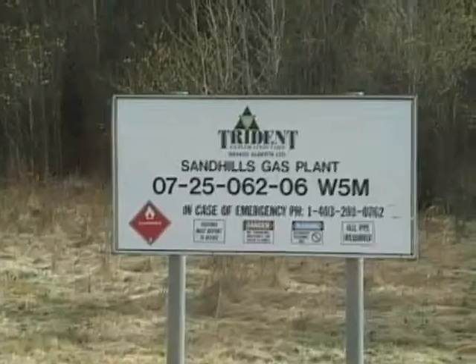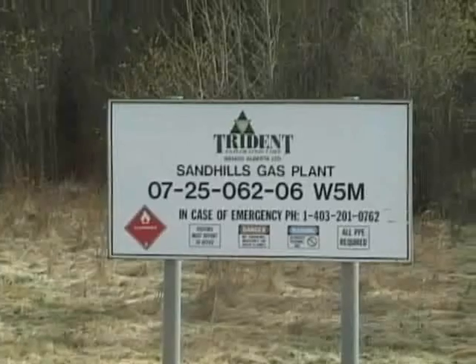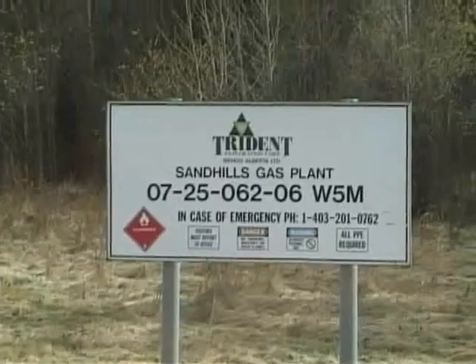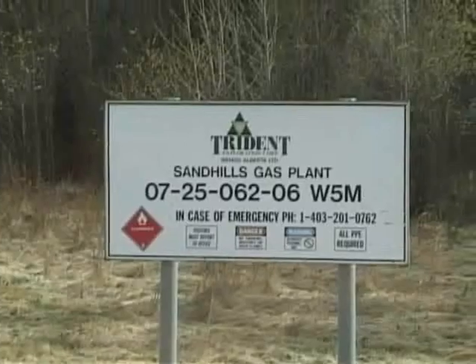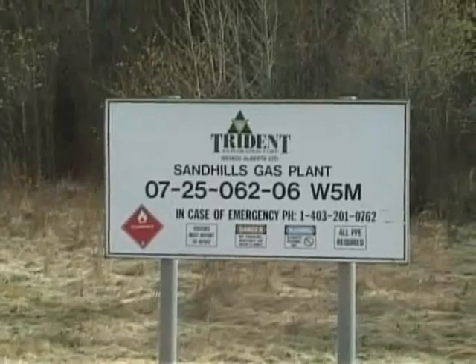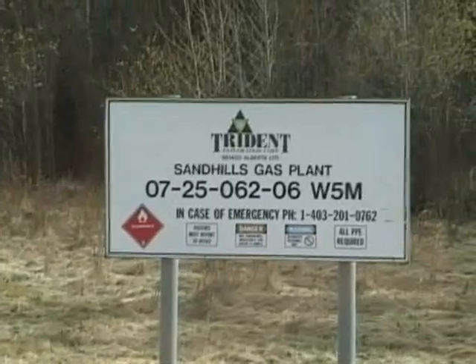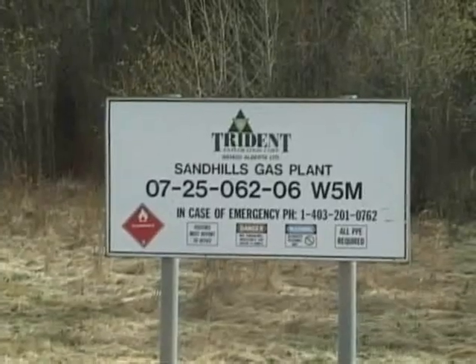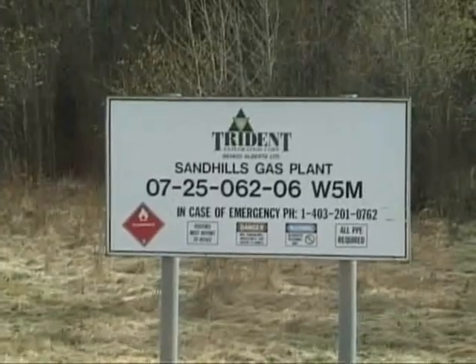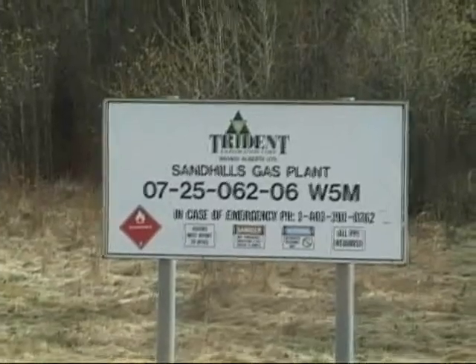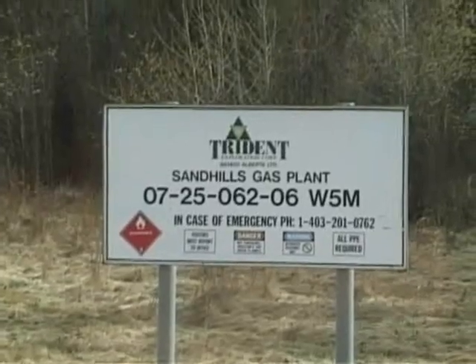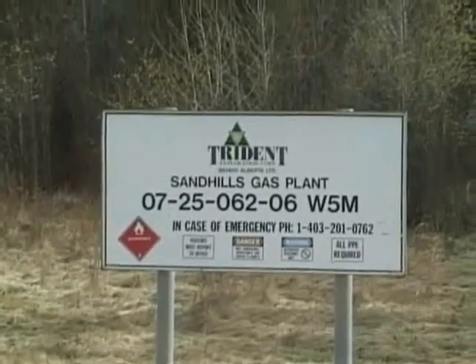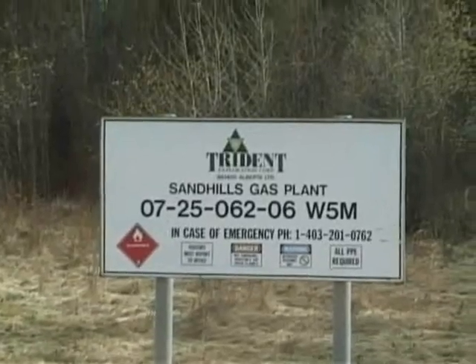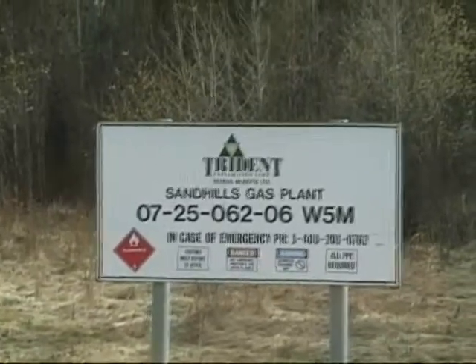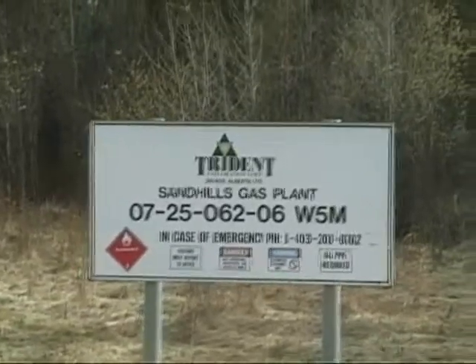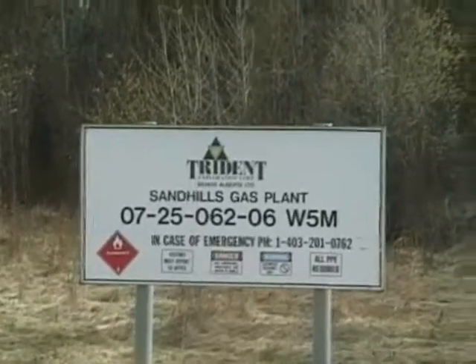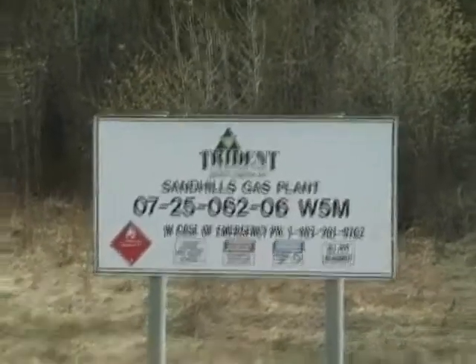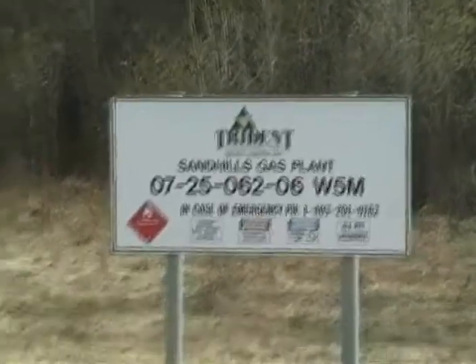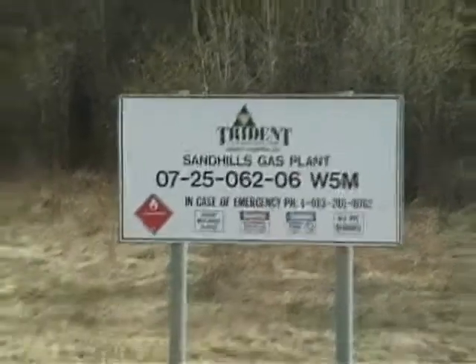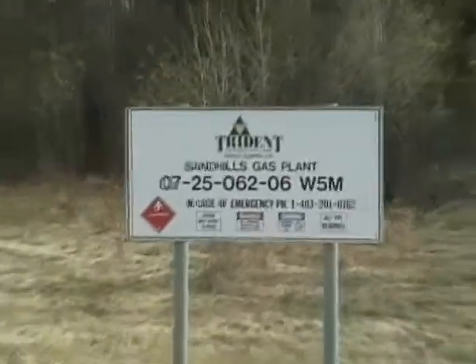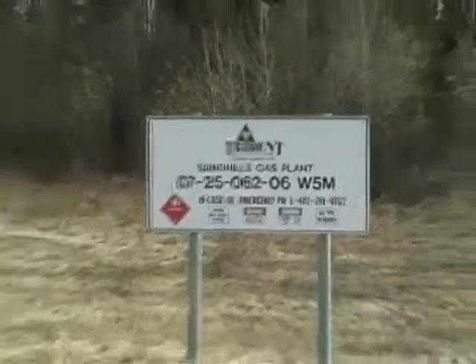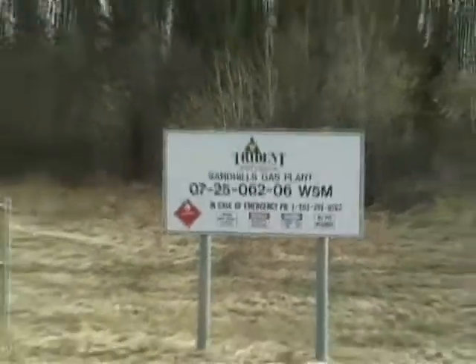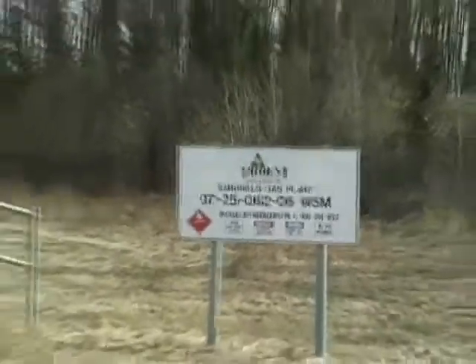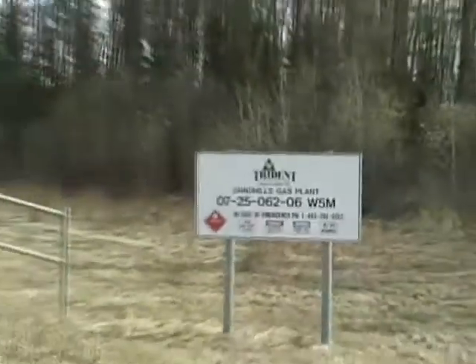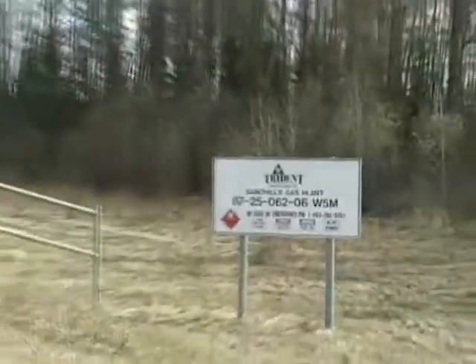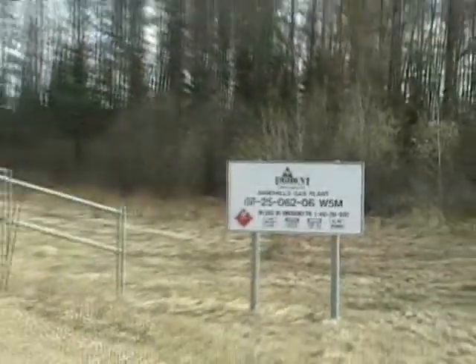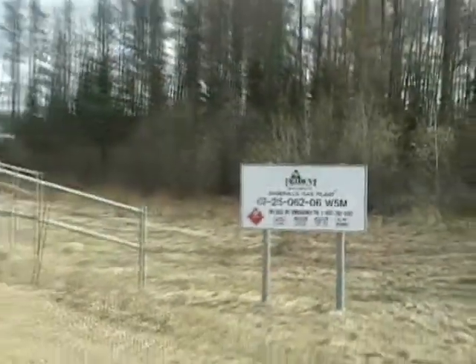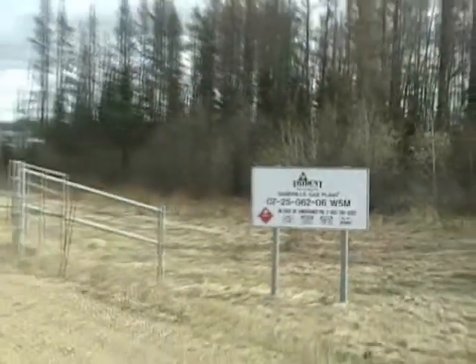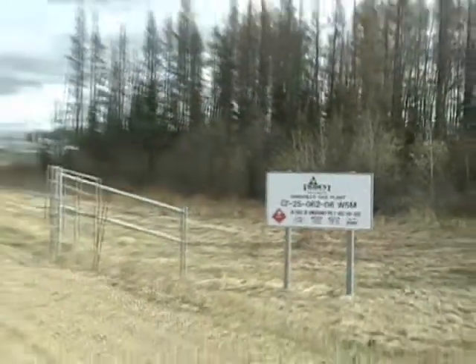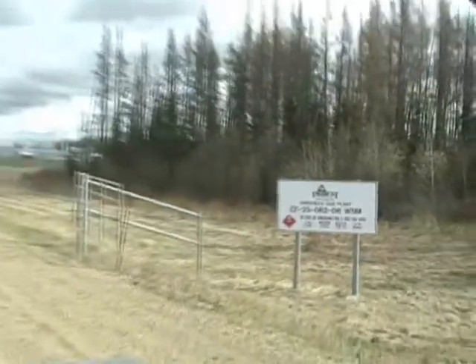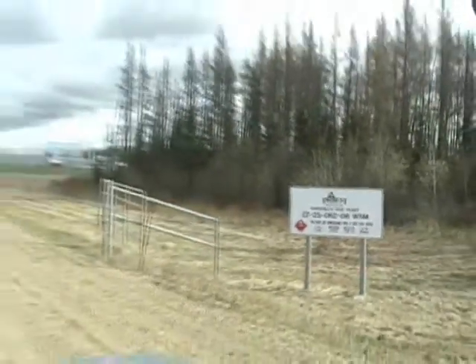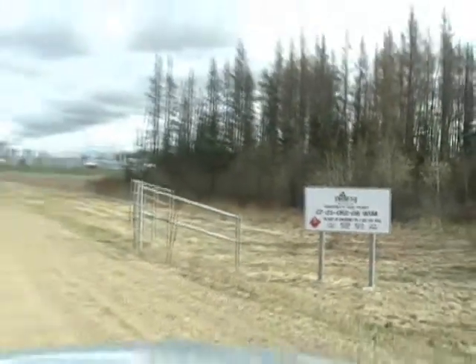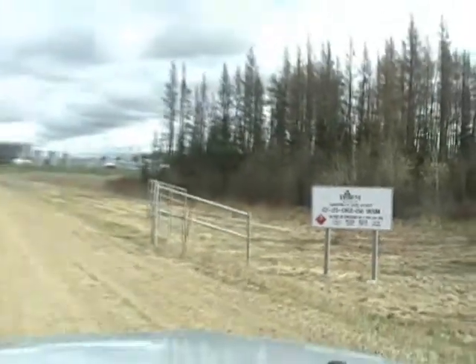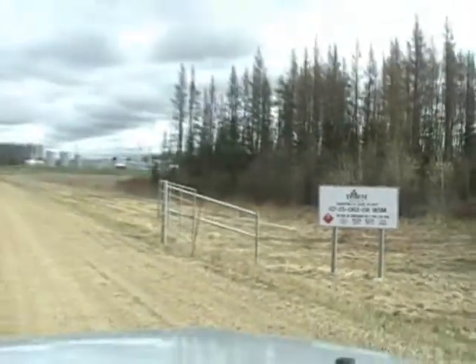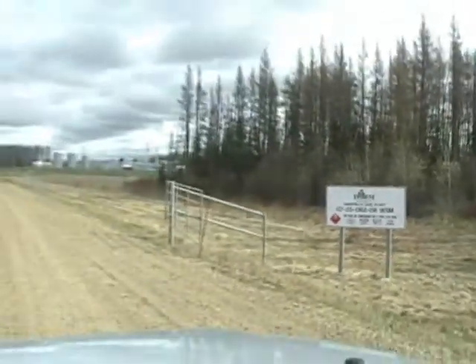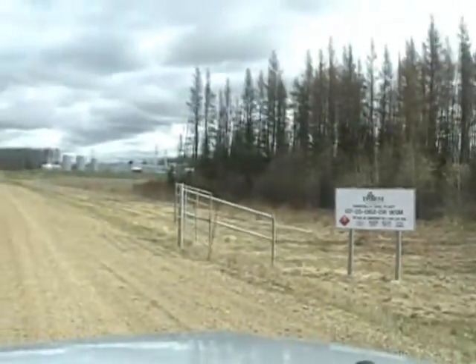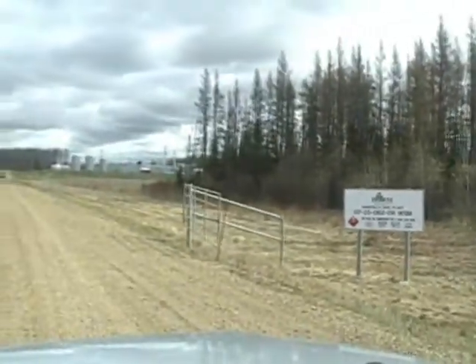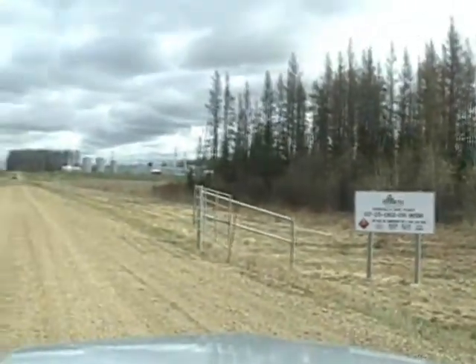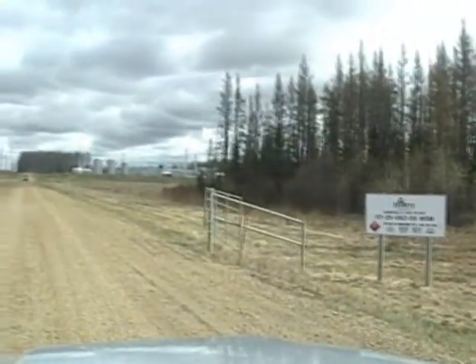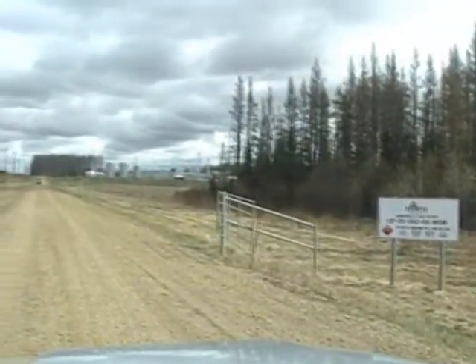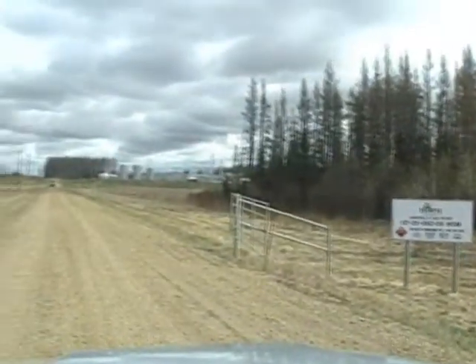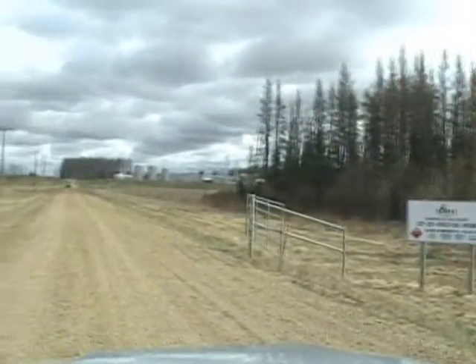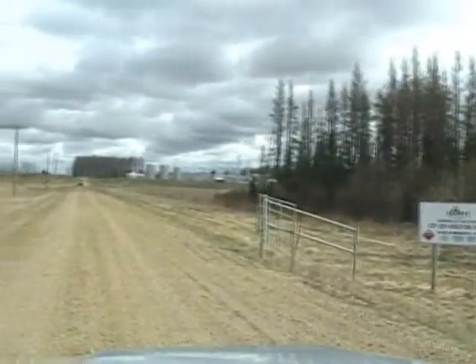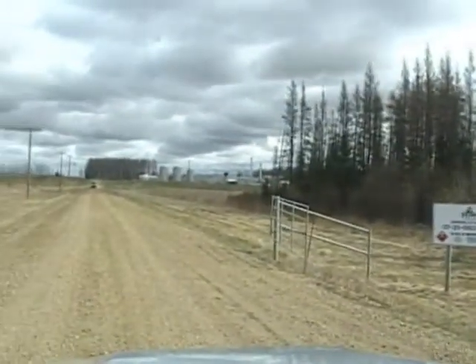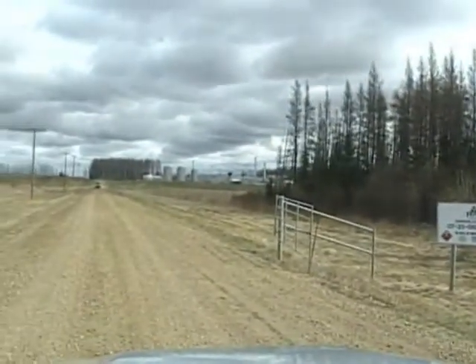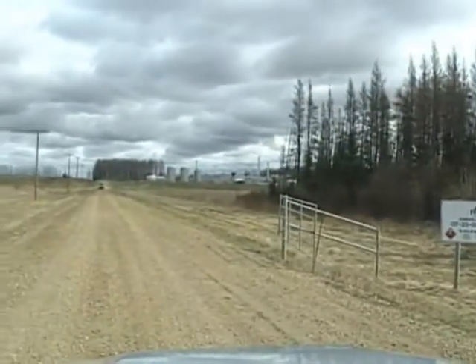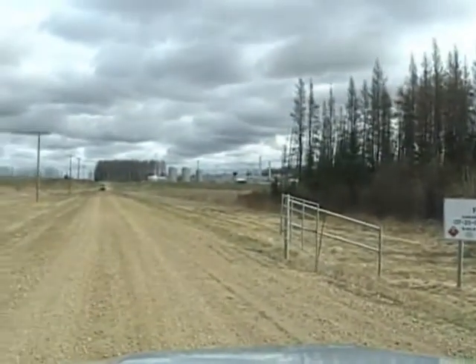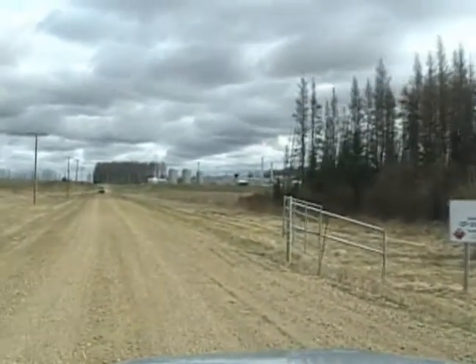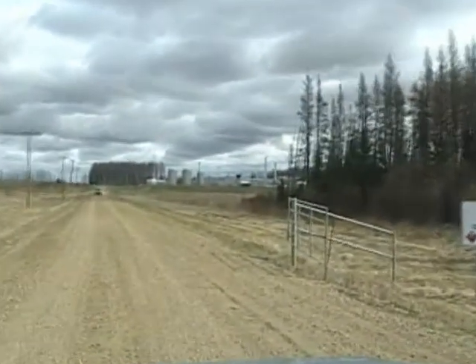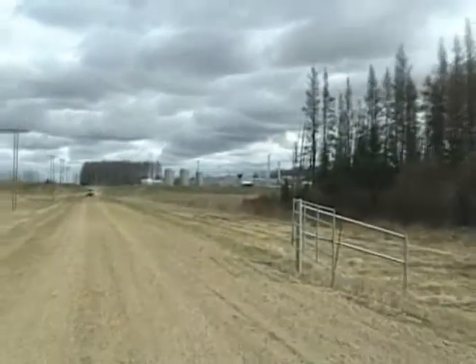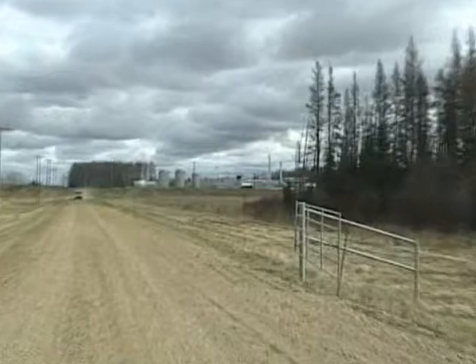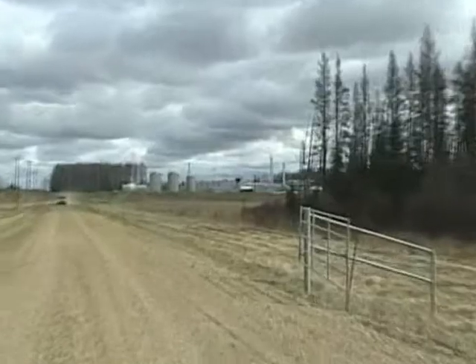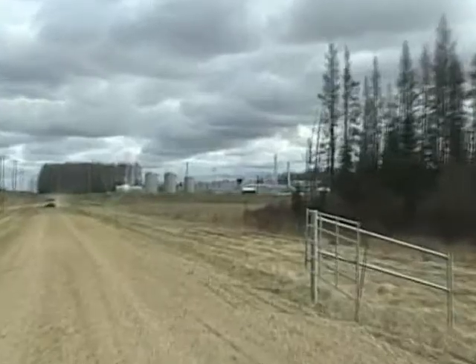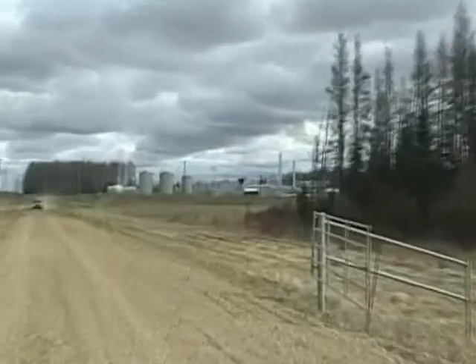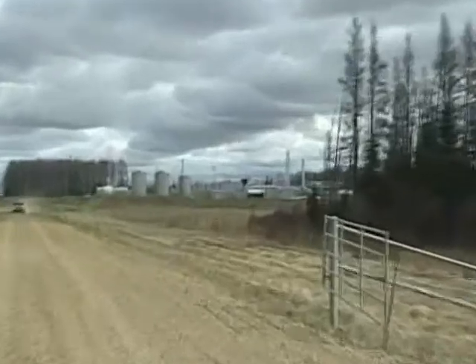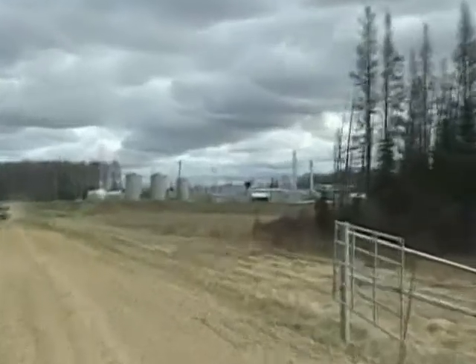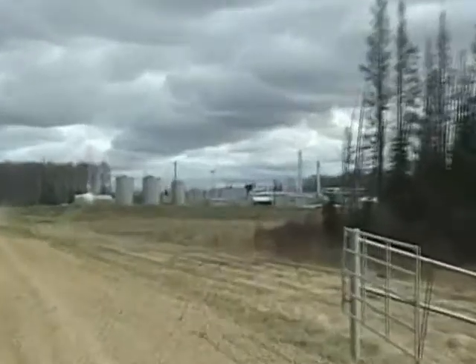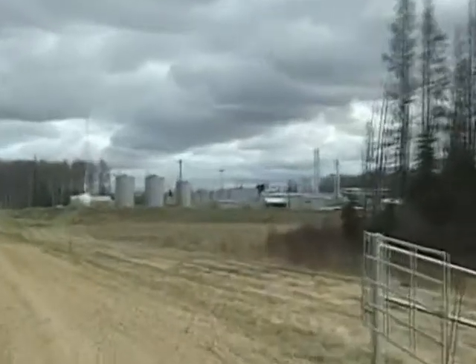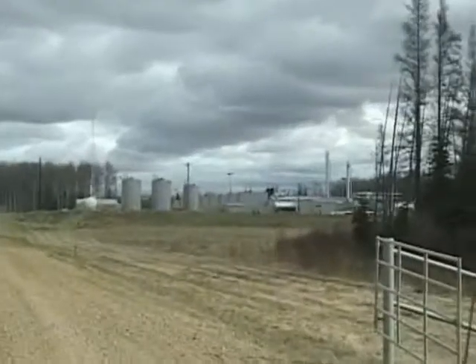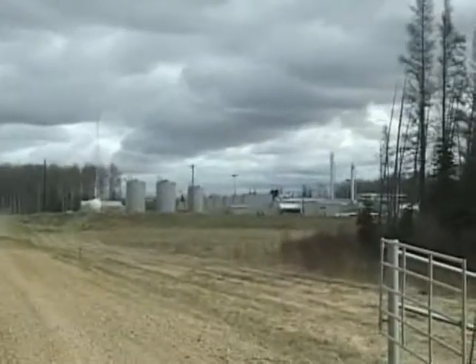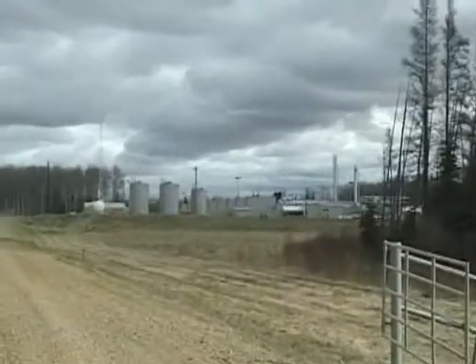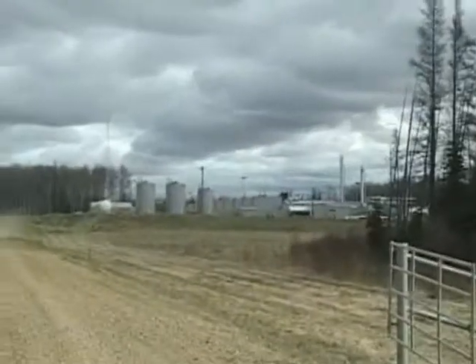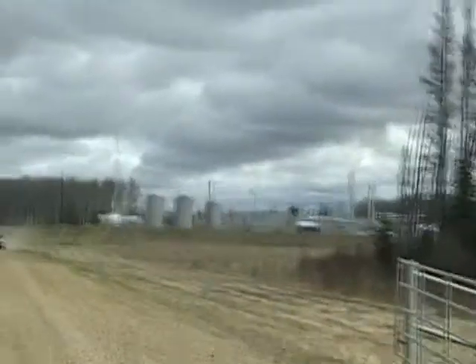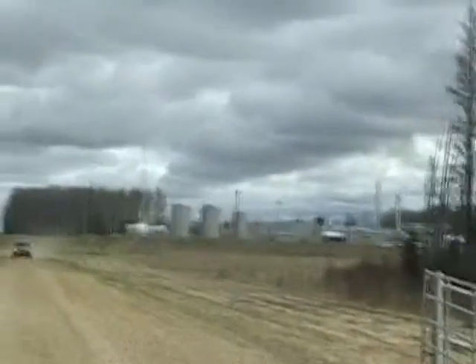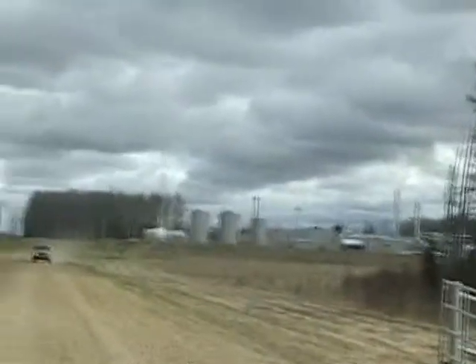Trident Sandhills gas plant. There's the plant up there.